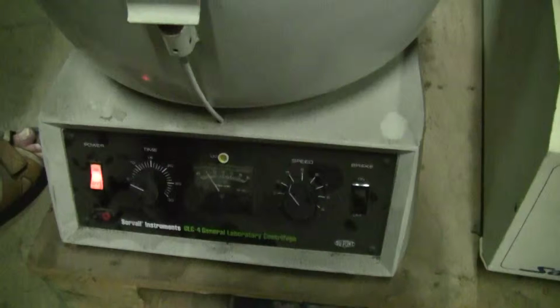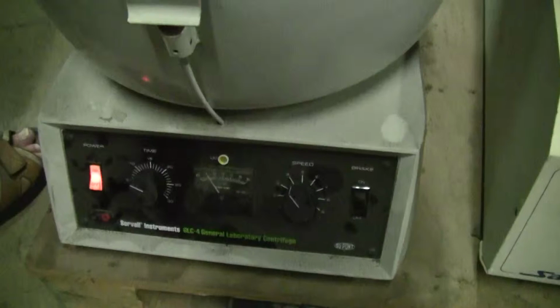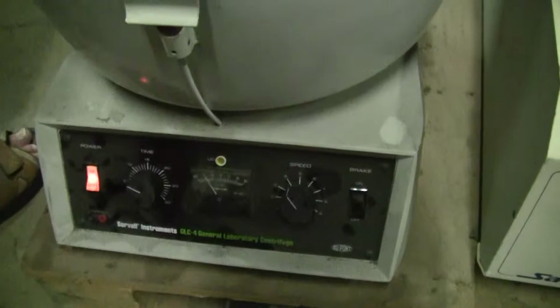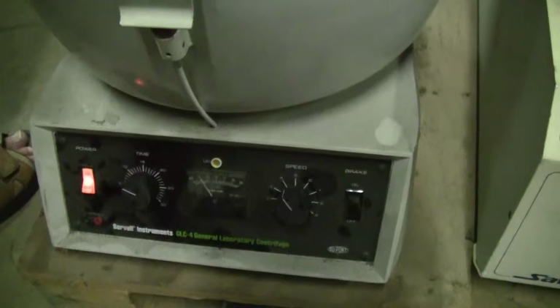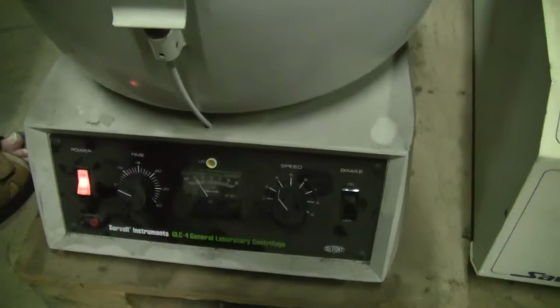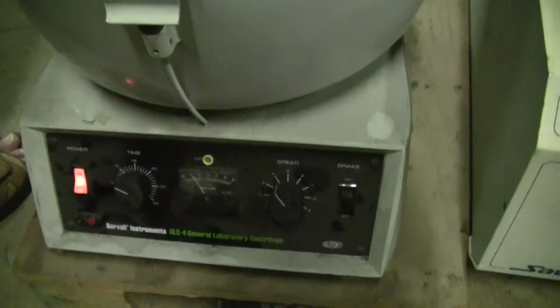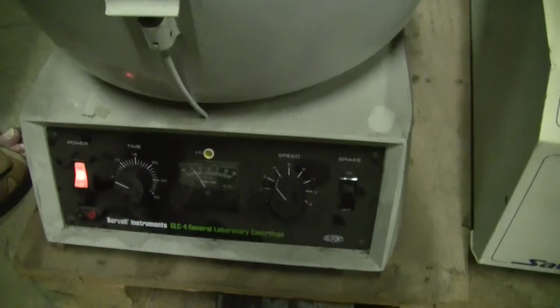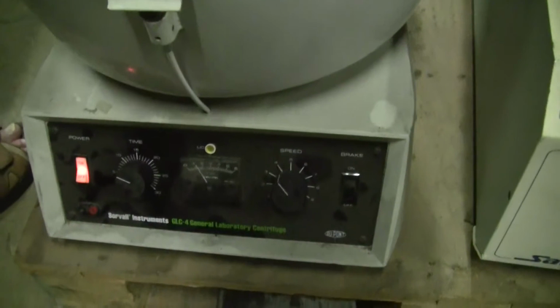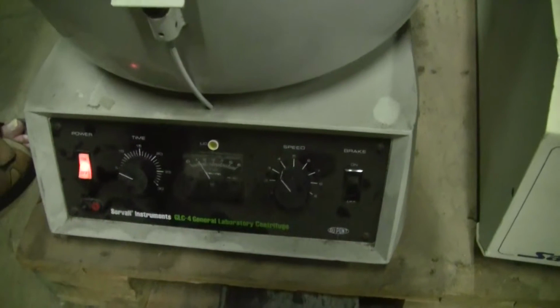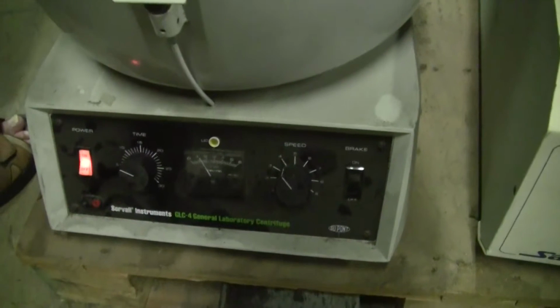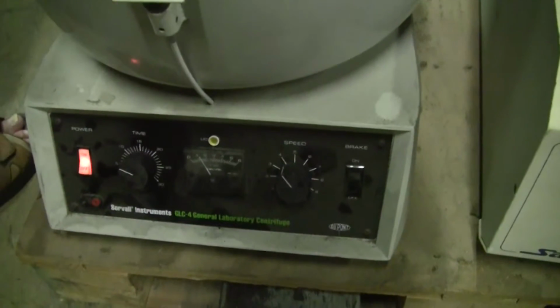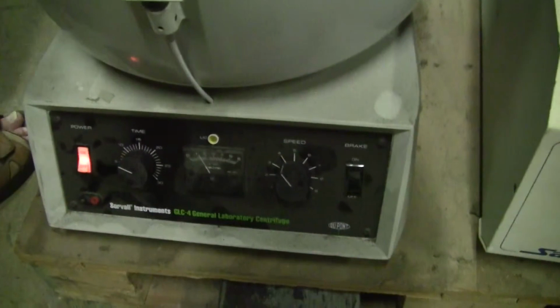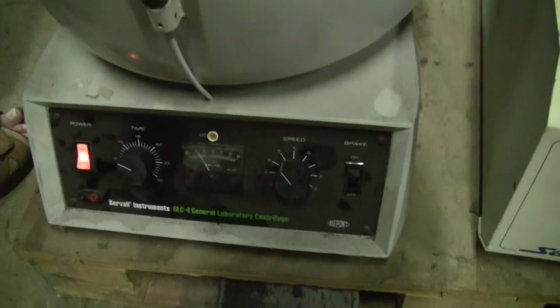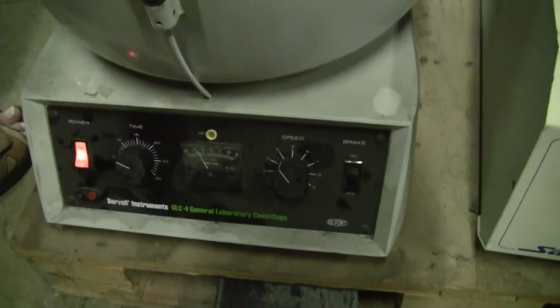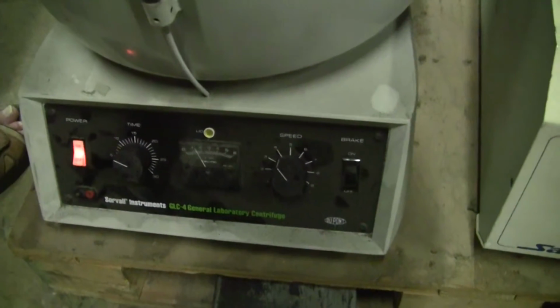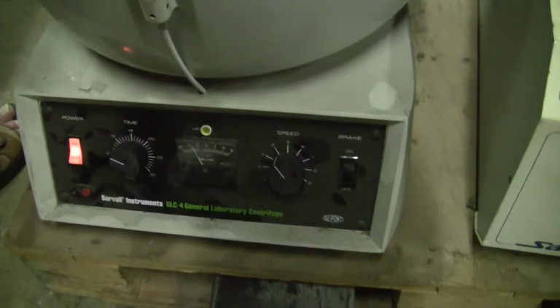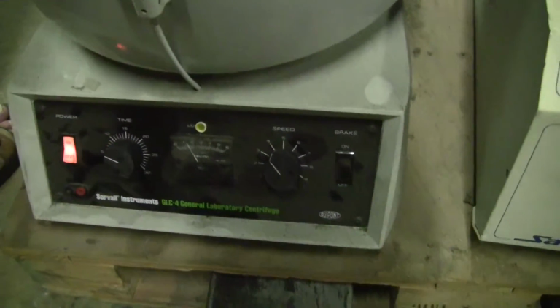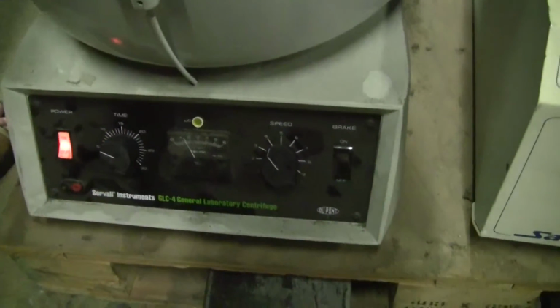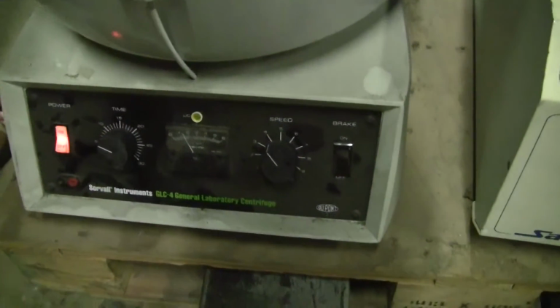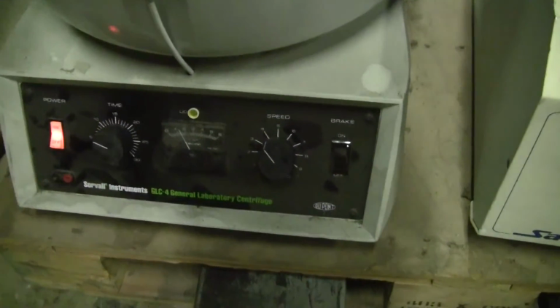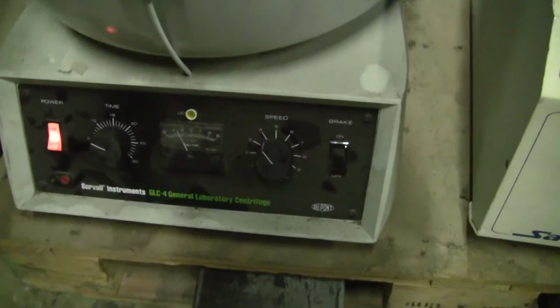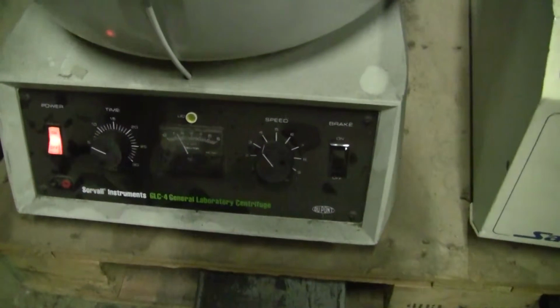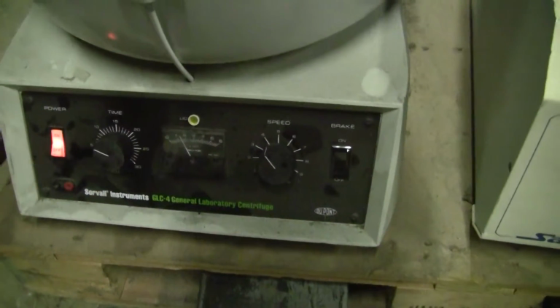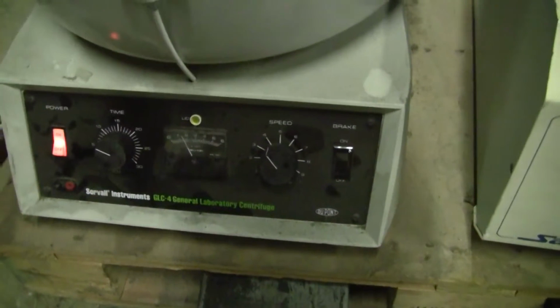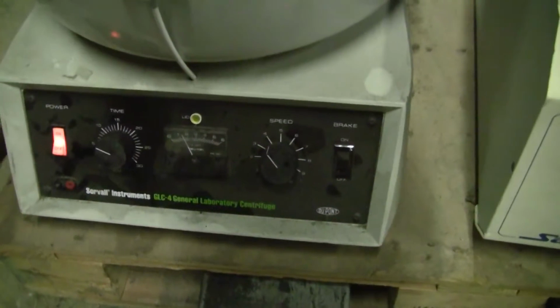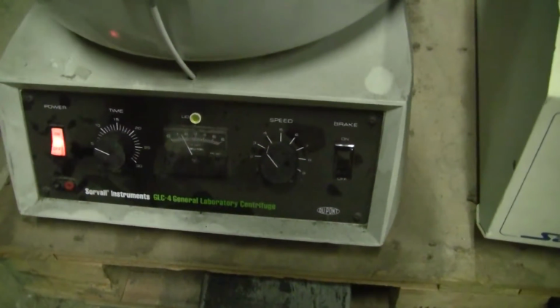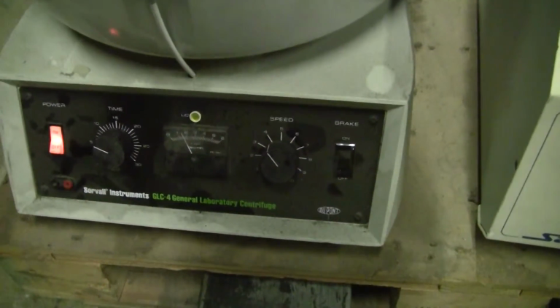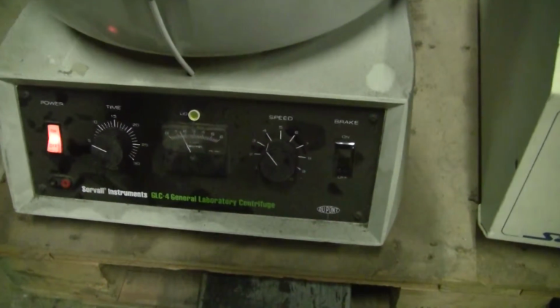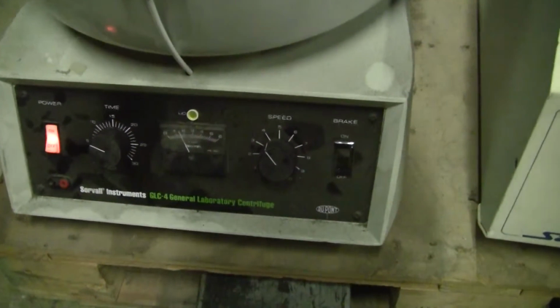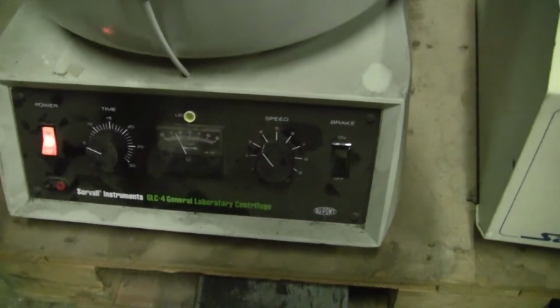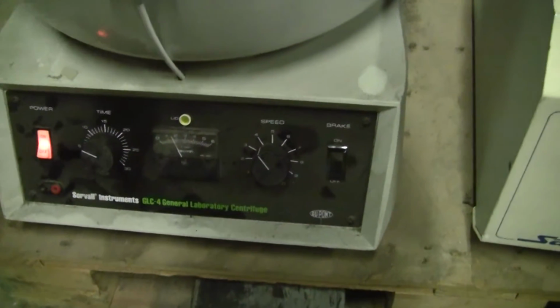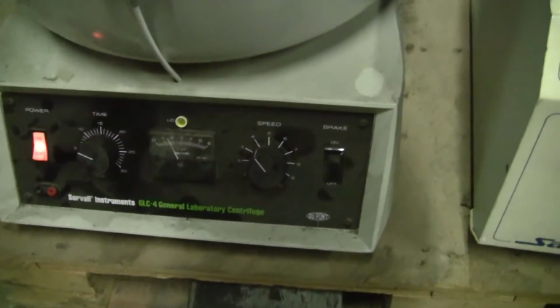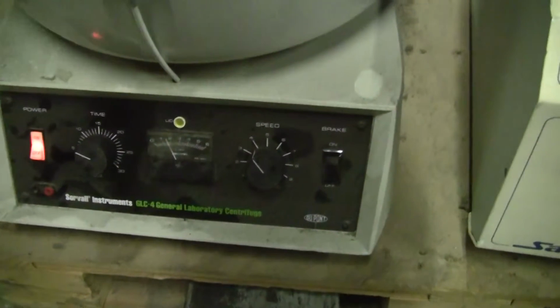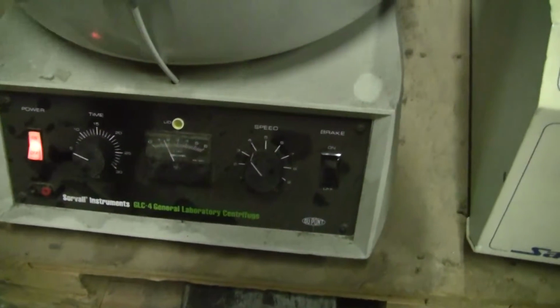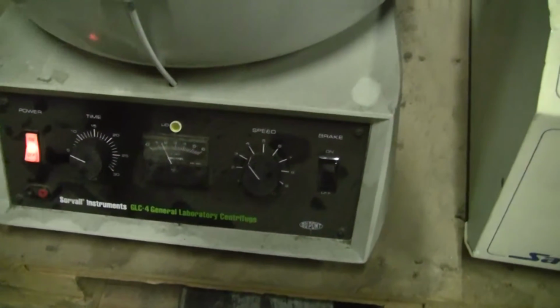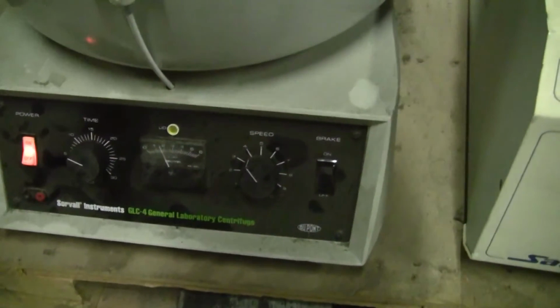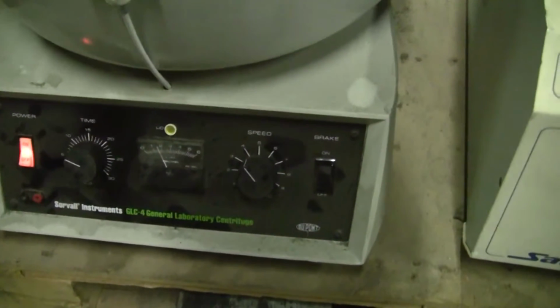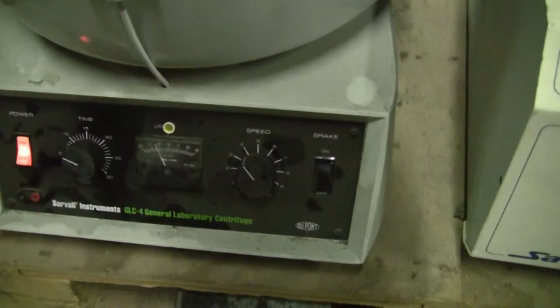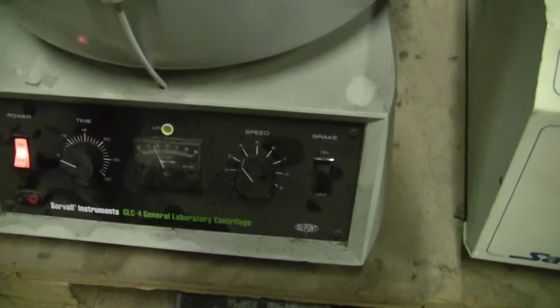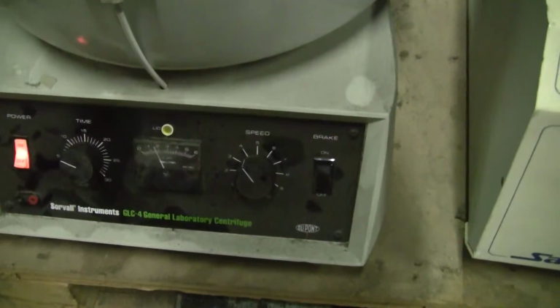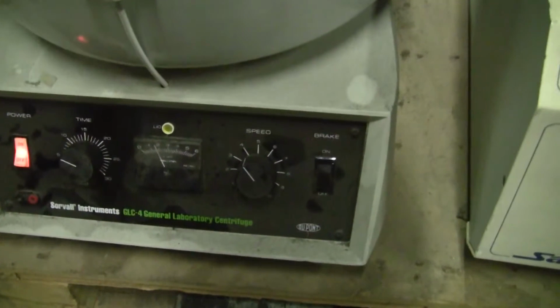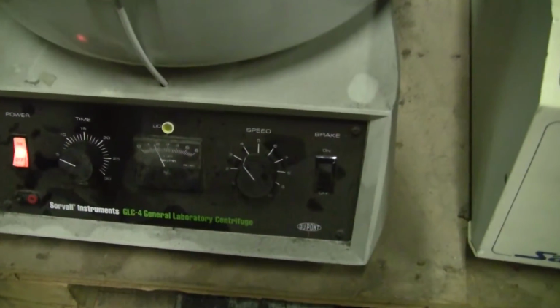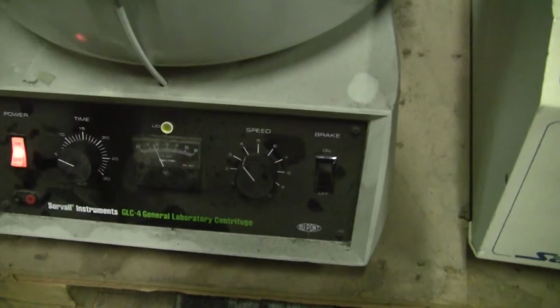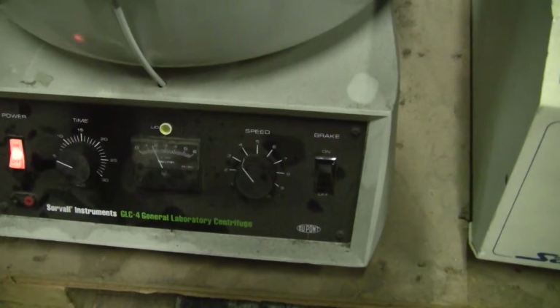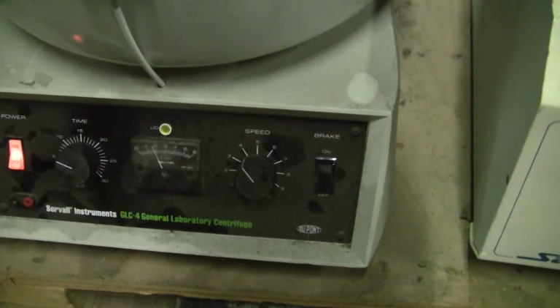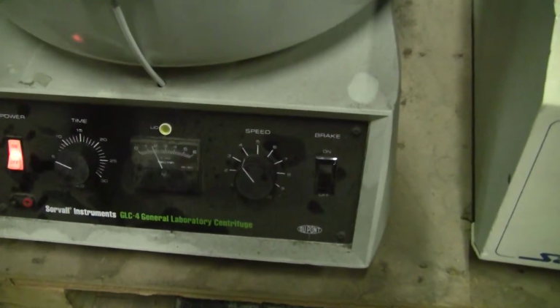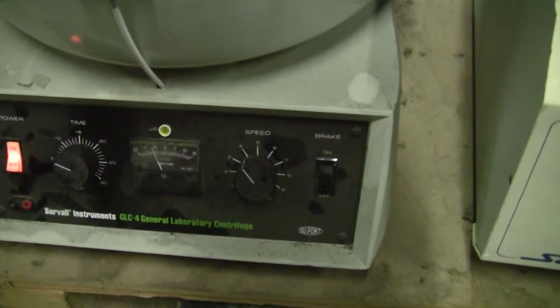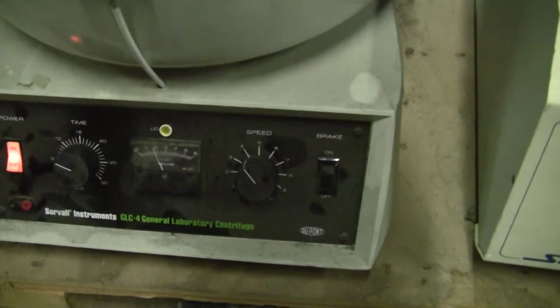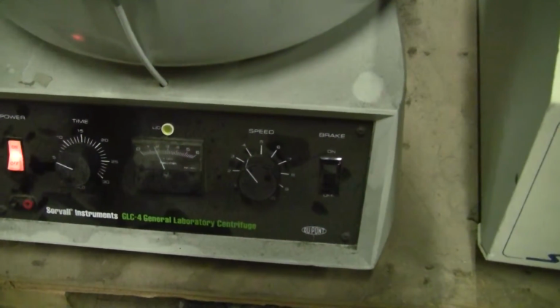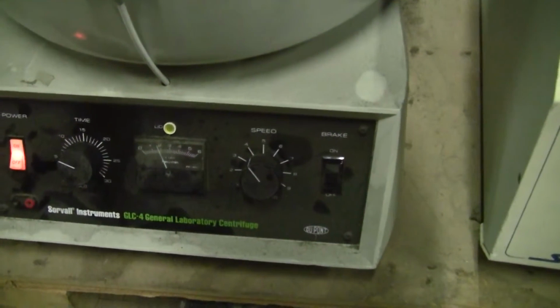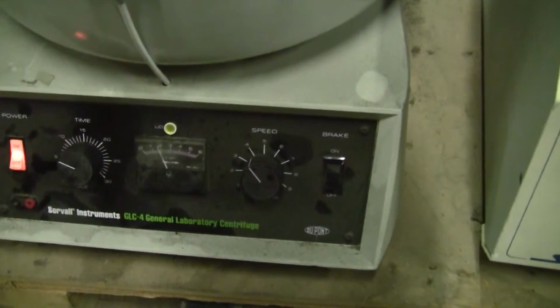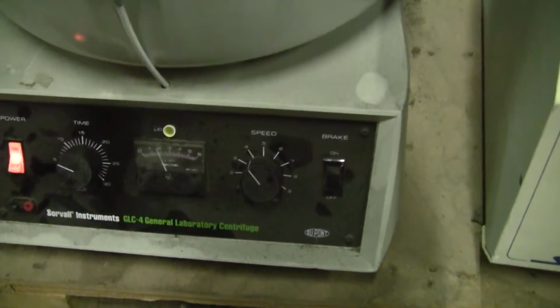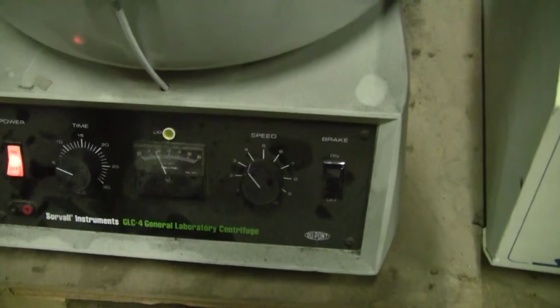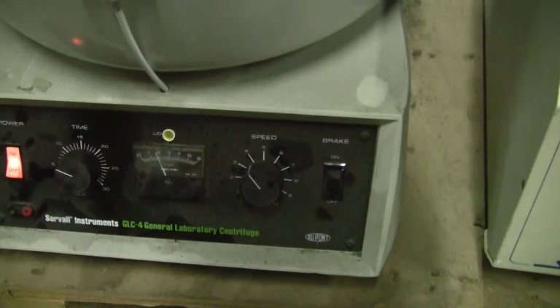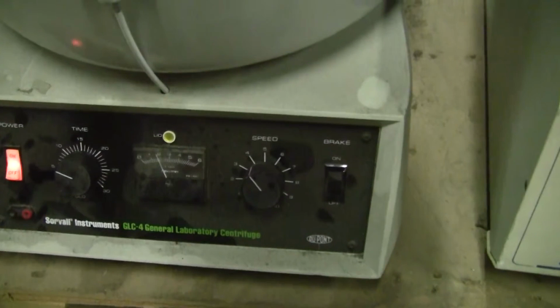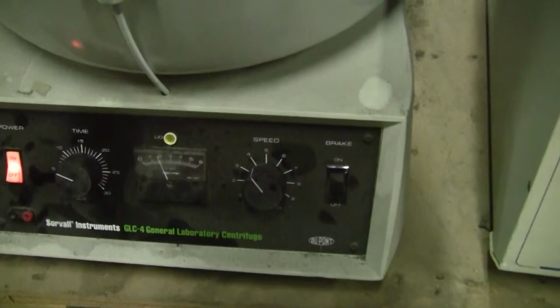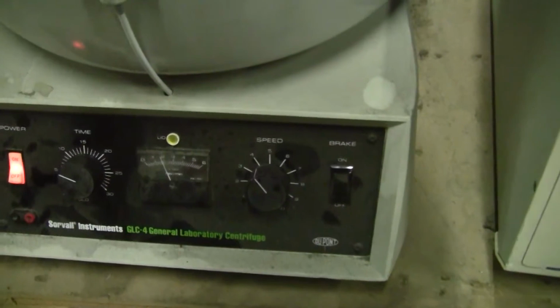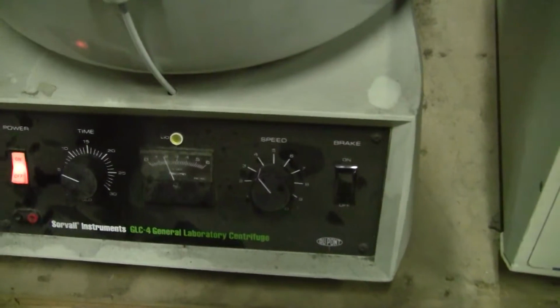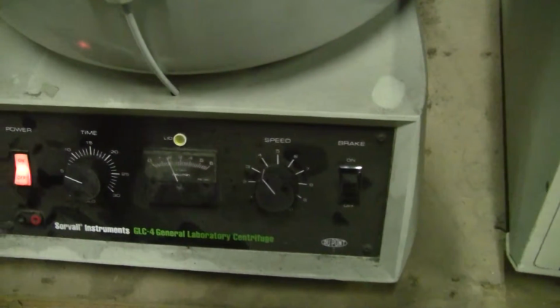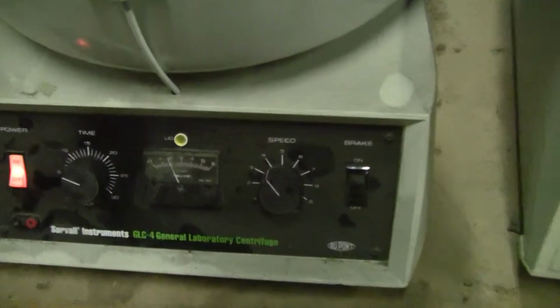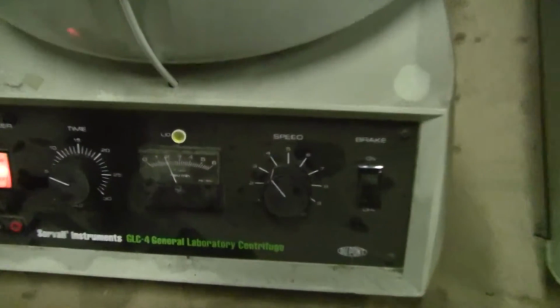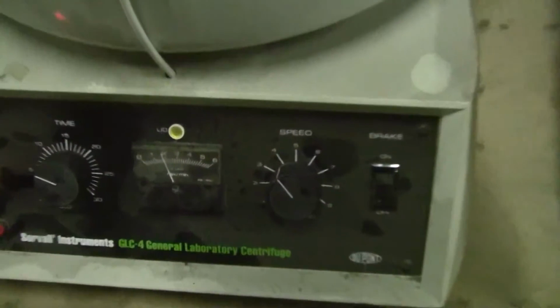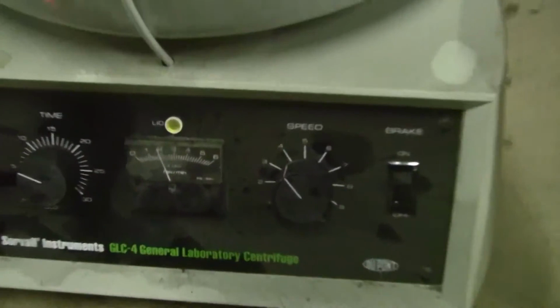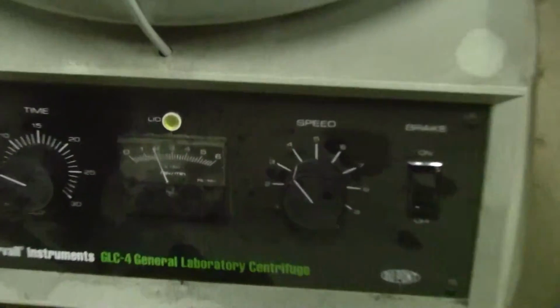Hi, this is Michael from Hi-Tech Trader. Today we're looking at a Coupon GLC-4 General Laboratory Centrifuge.